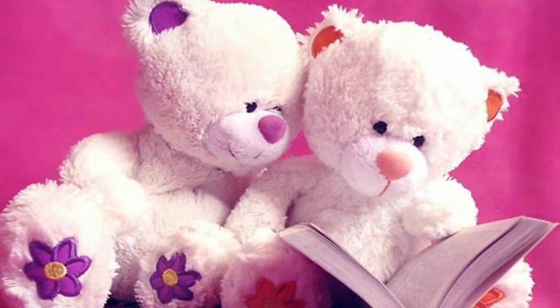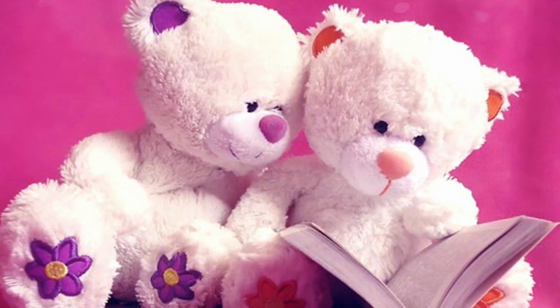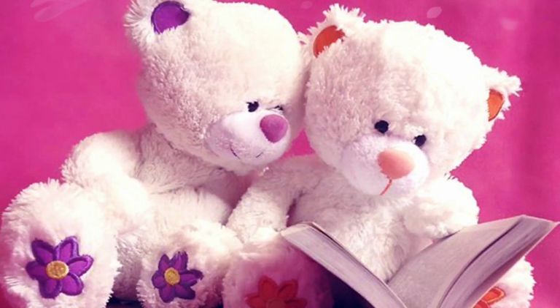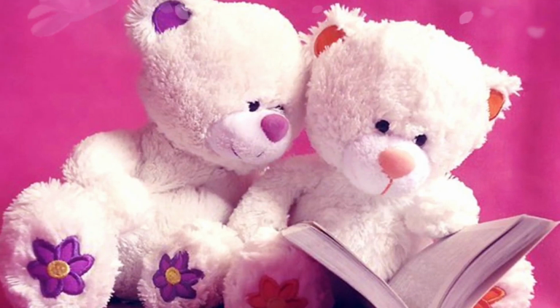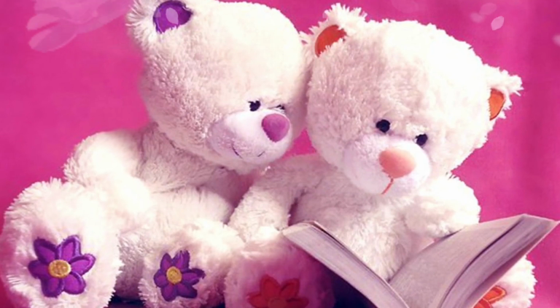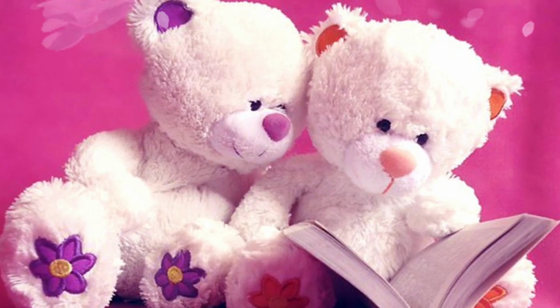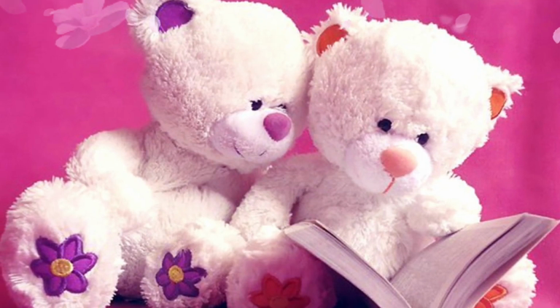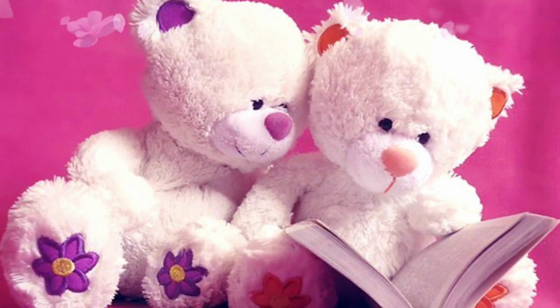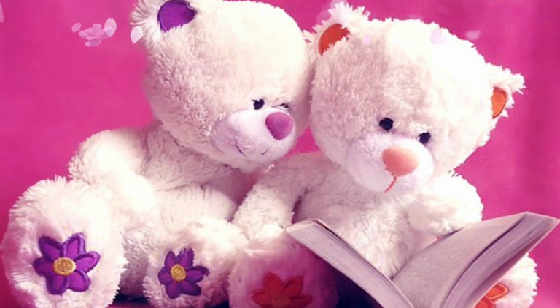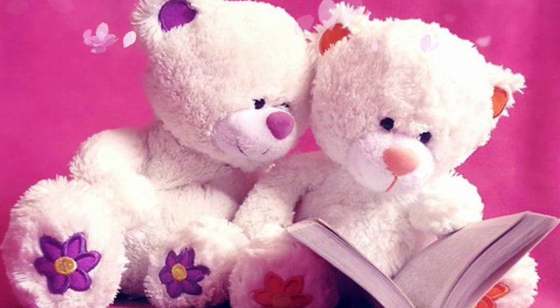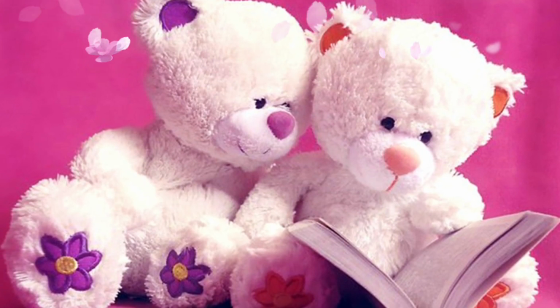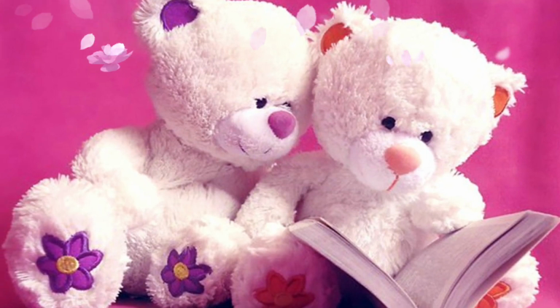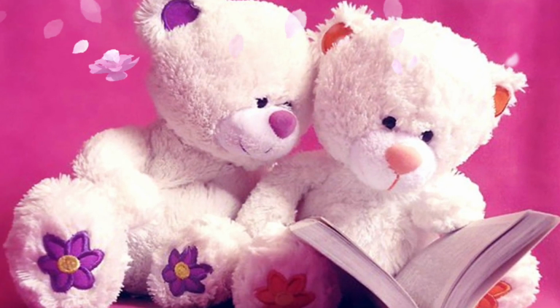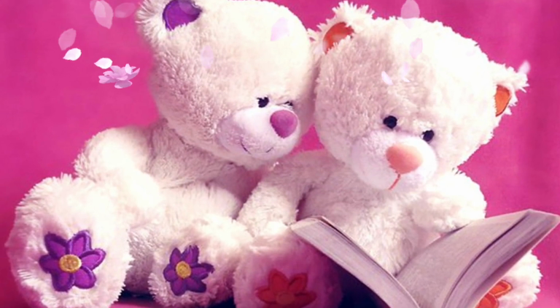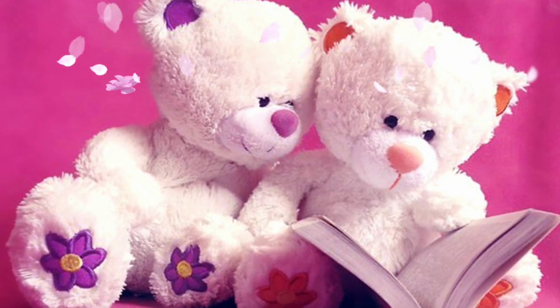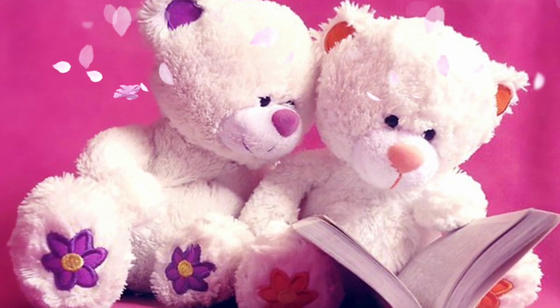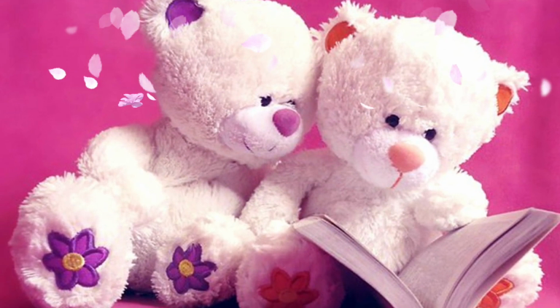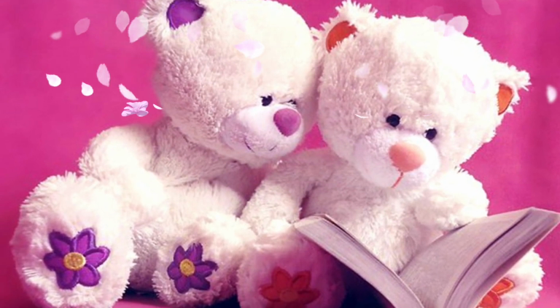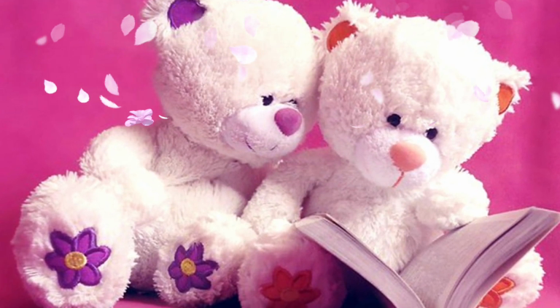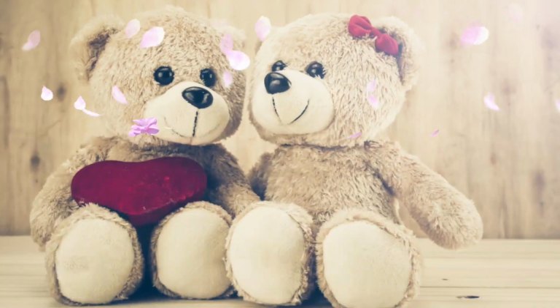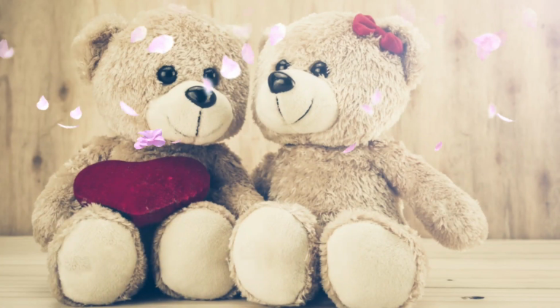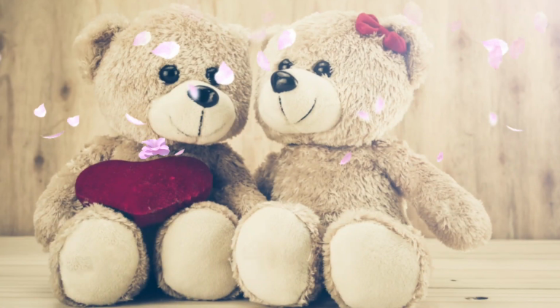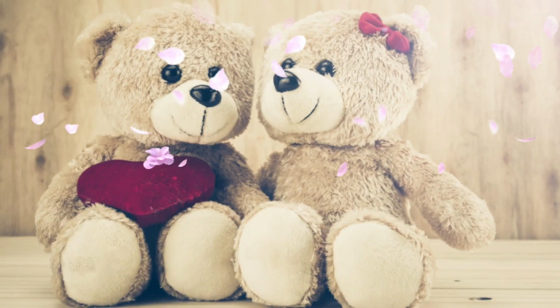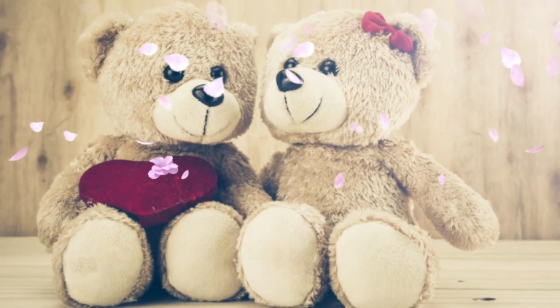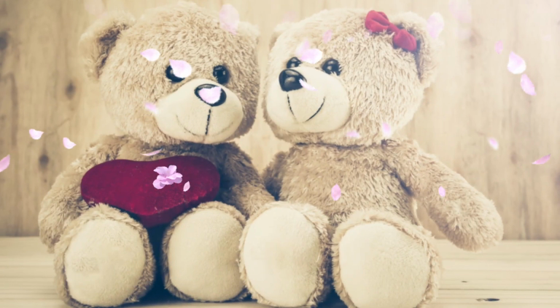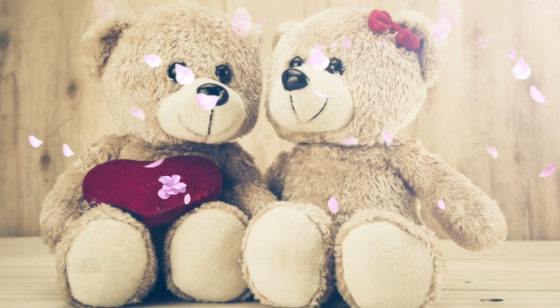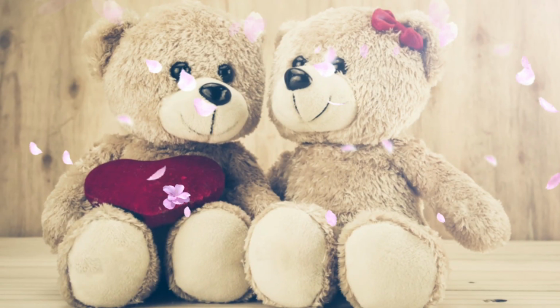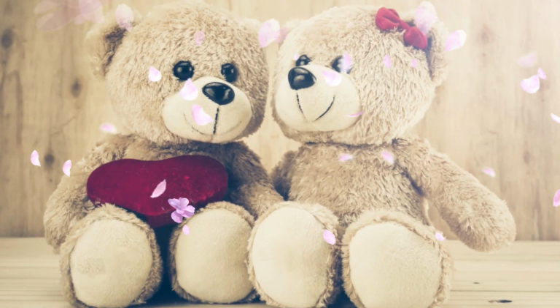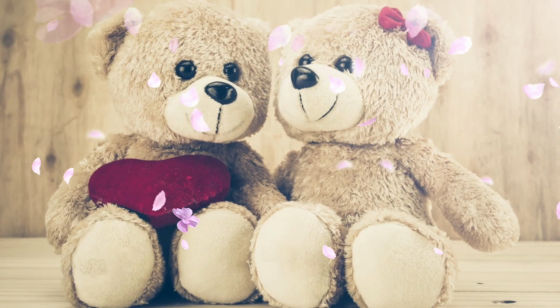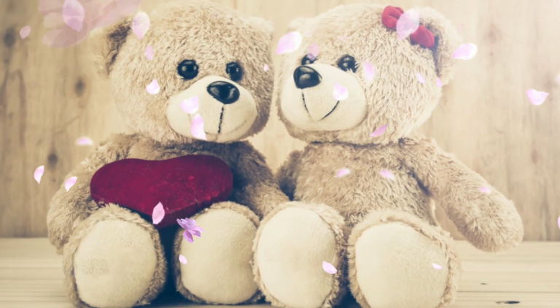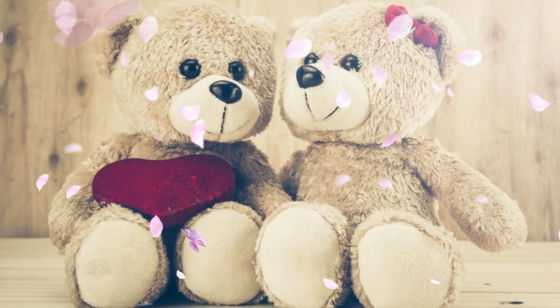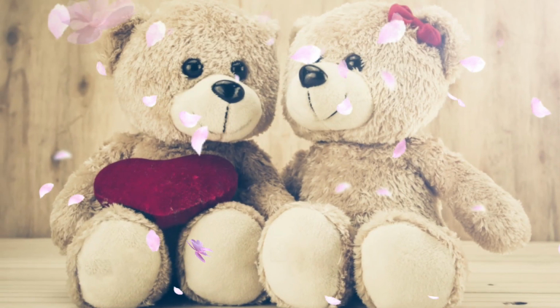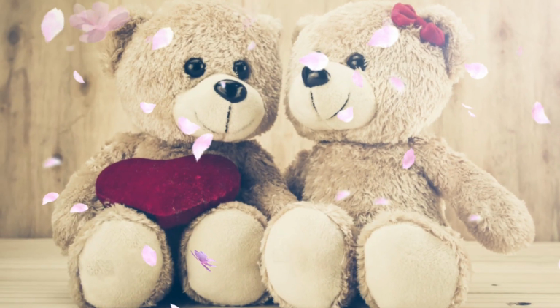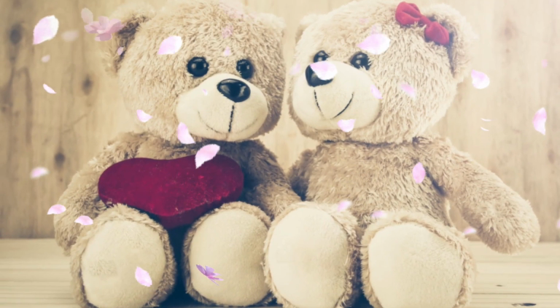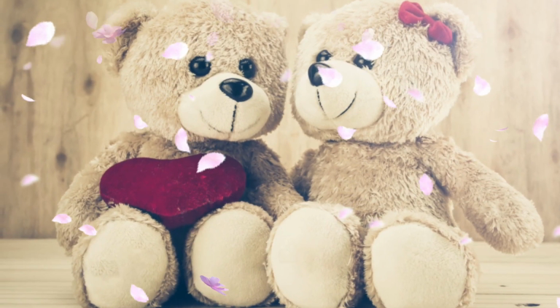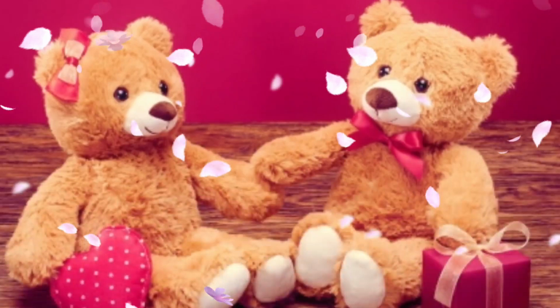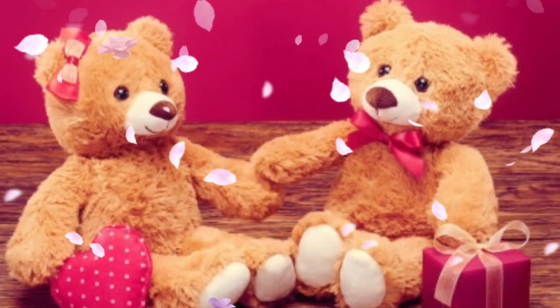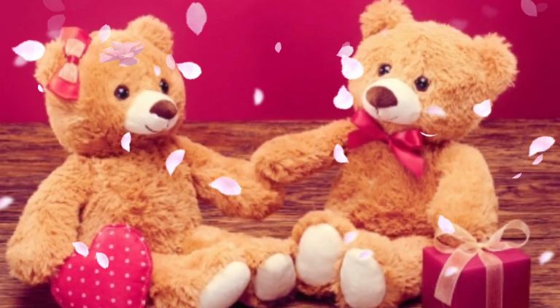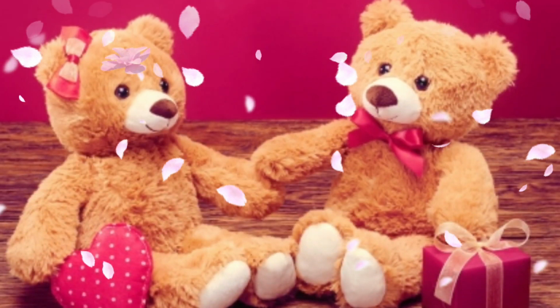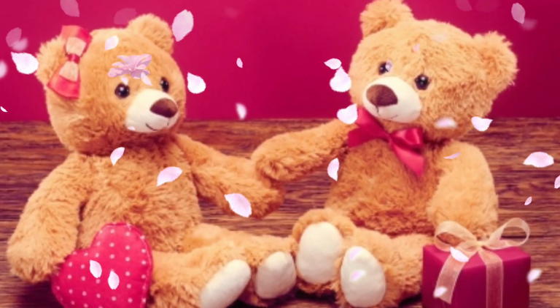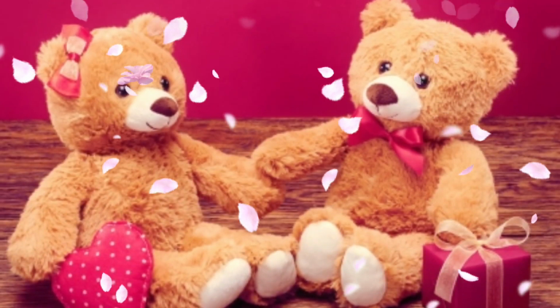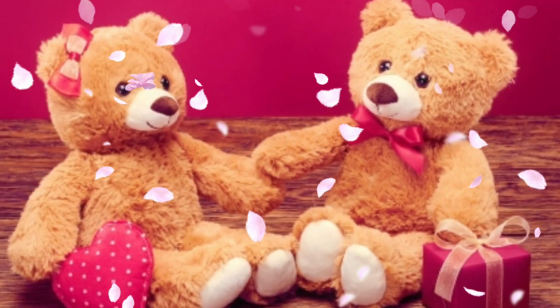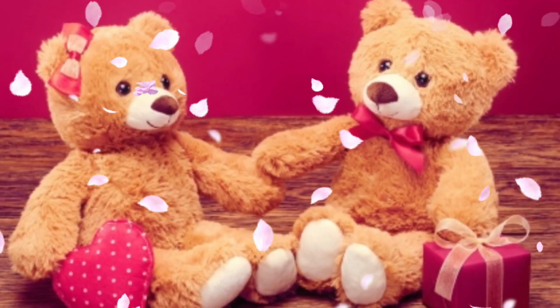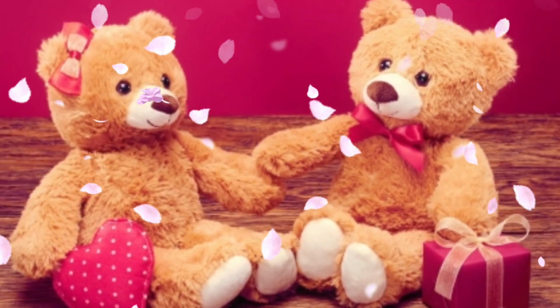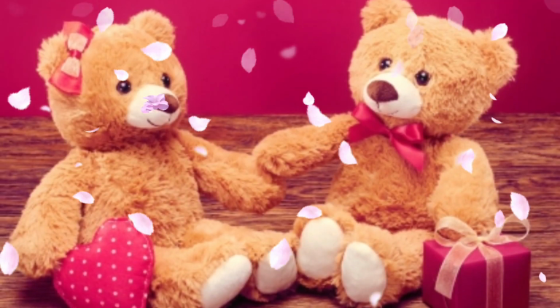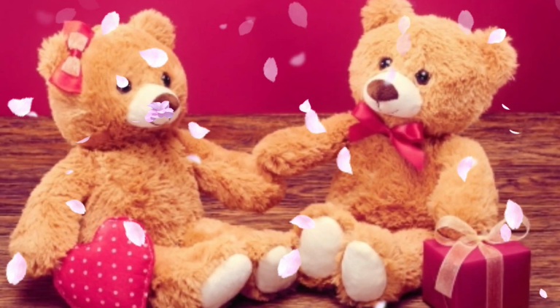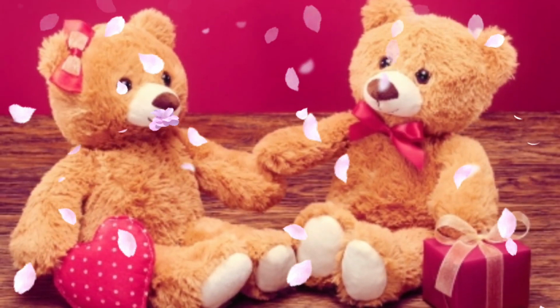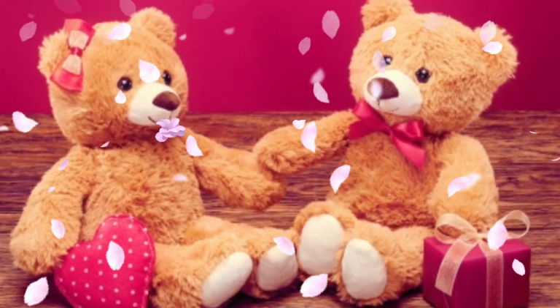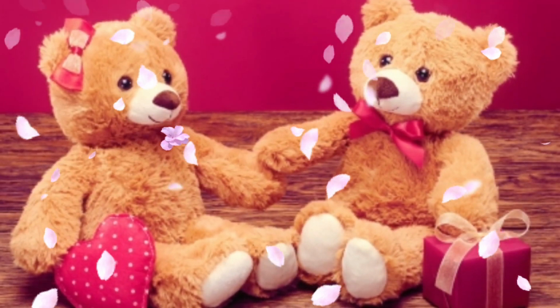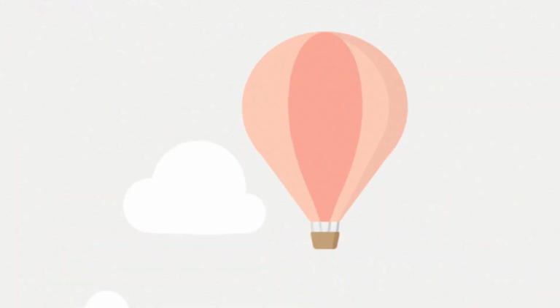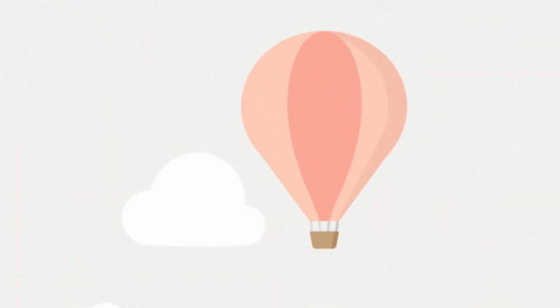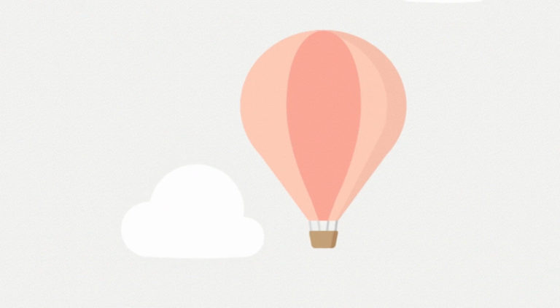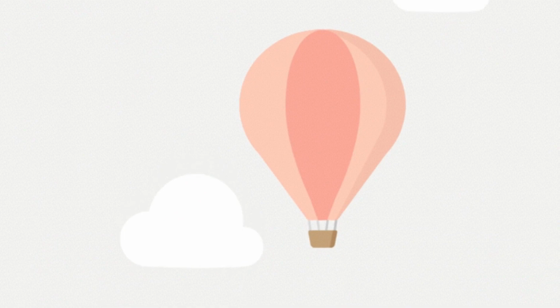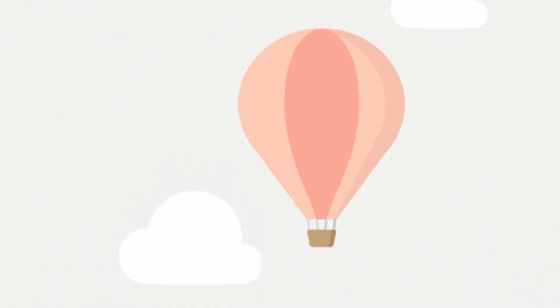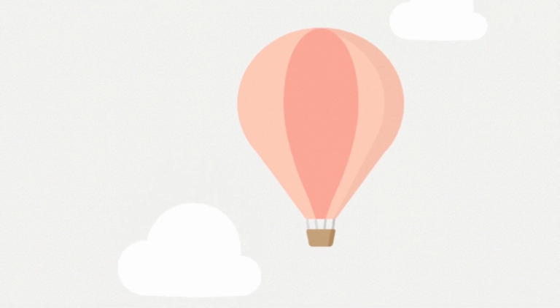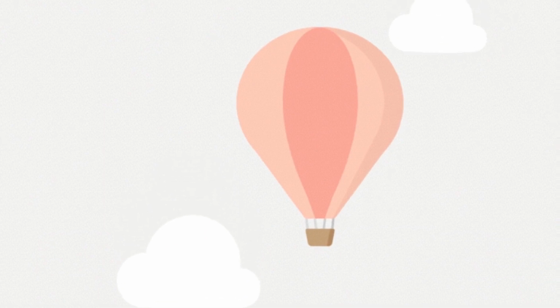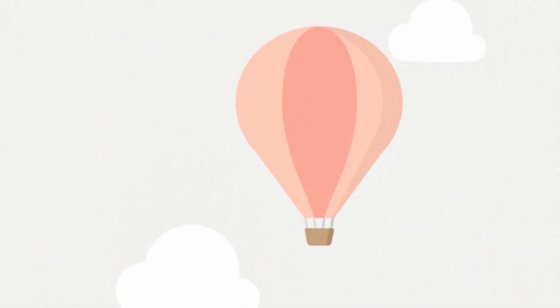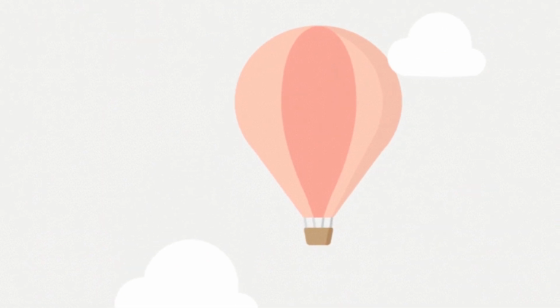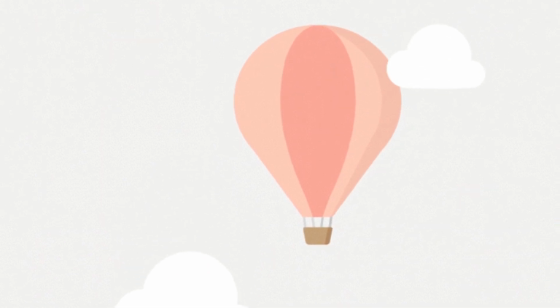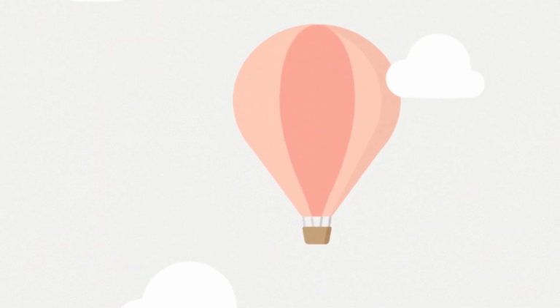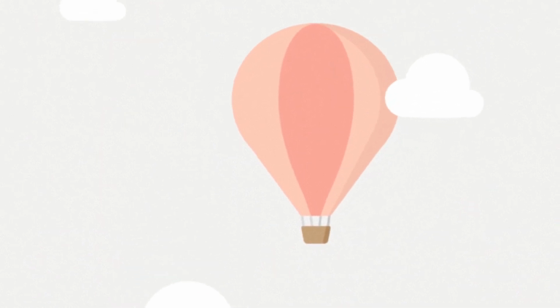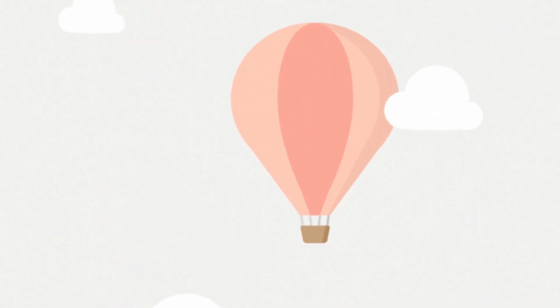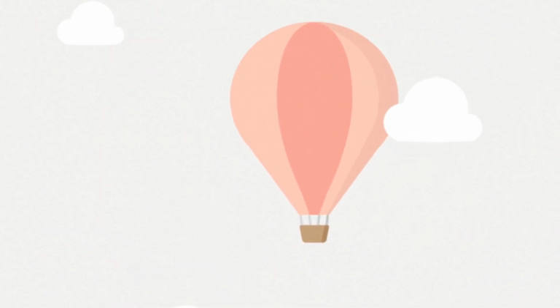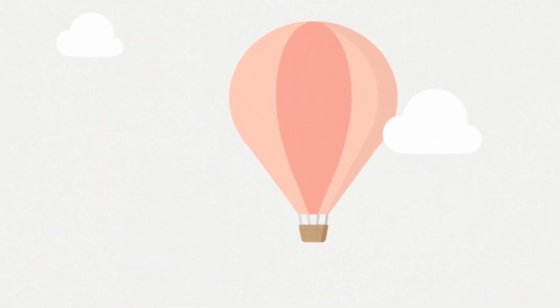He promised her adventures, and to her surprise, he'd arranged a romantic hot air balloon ride.